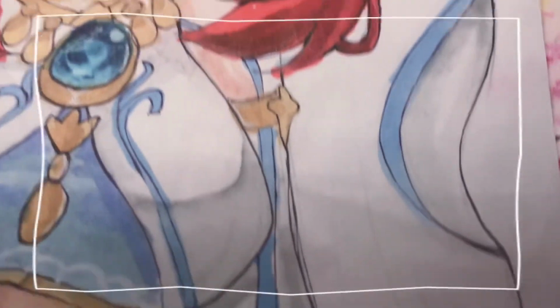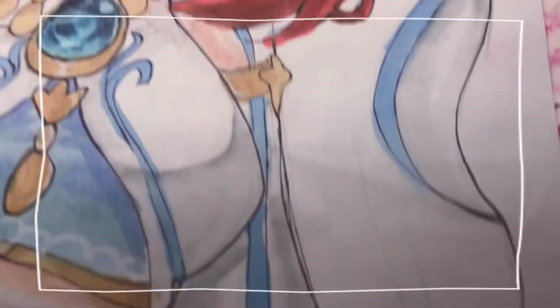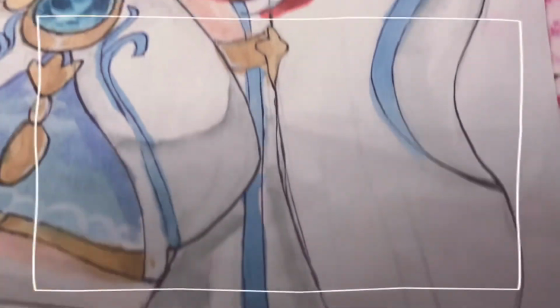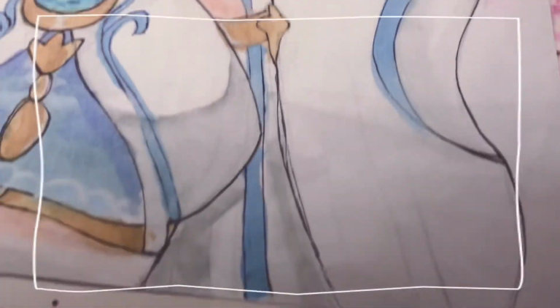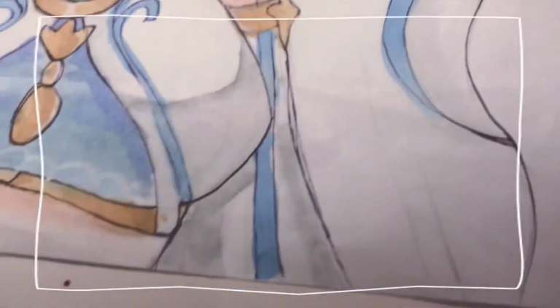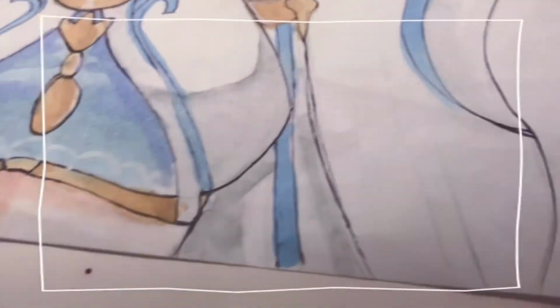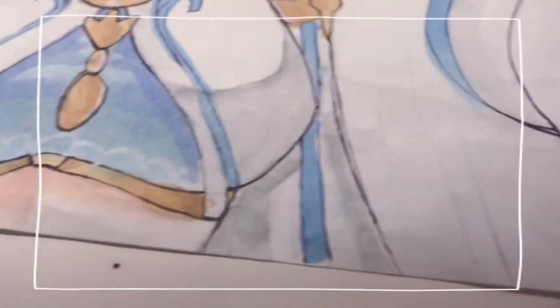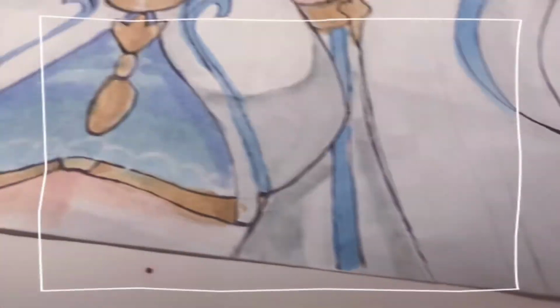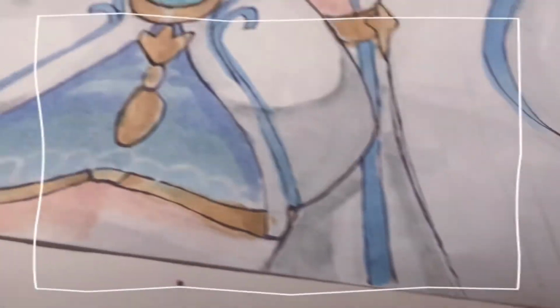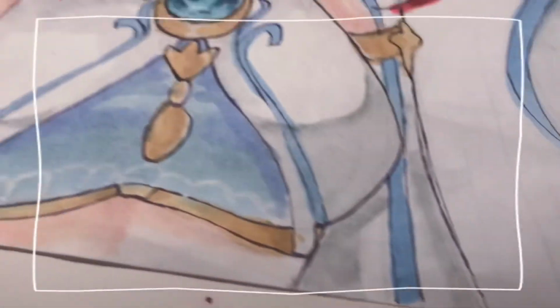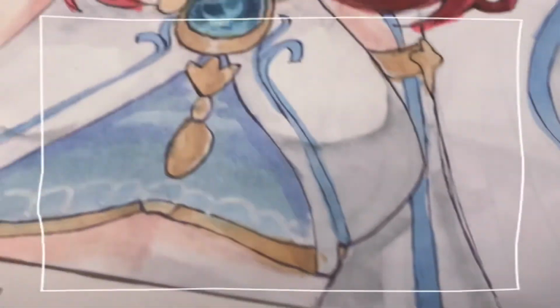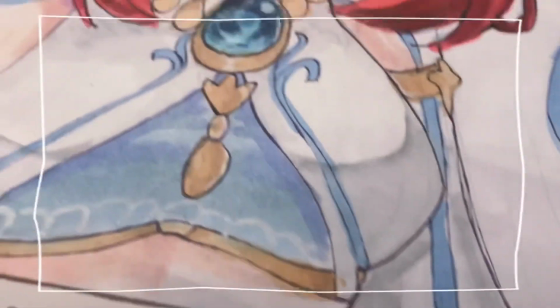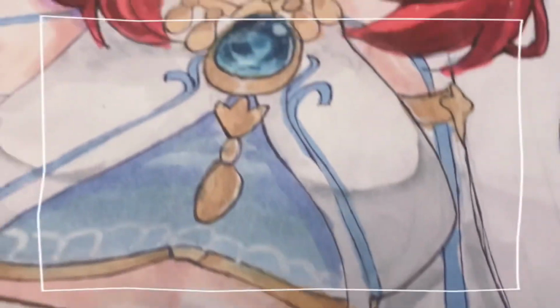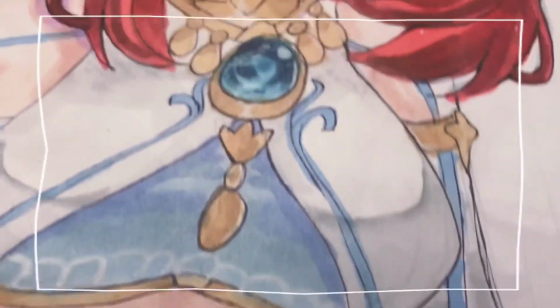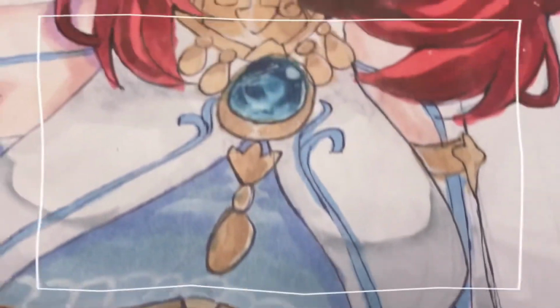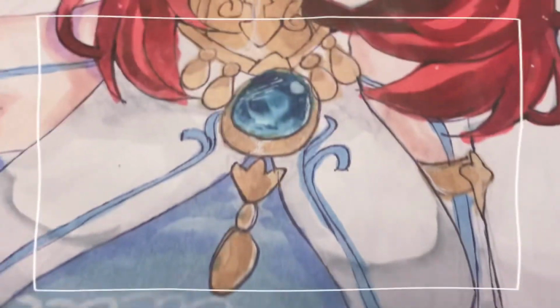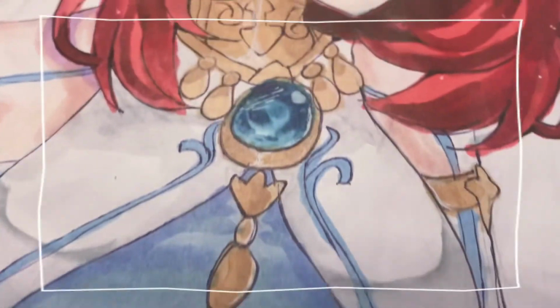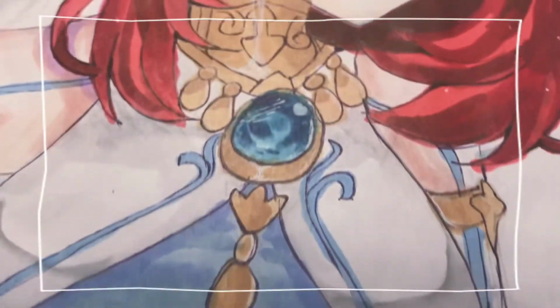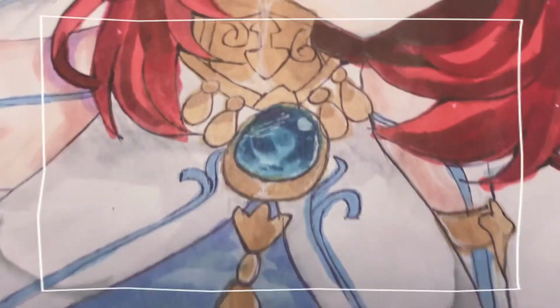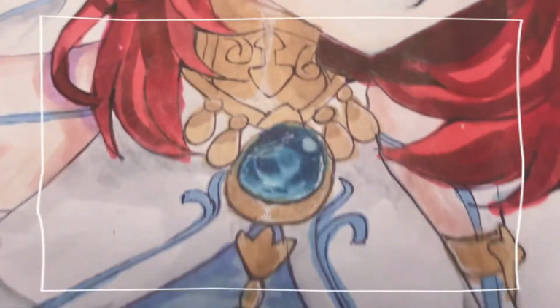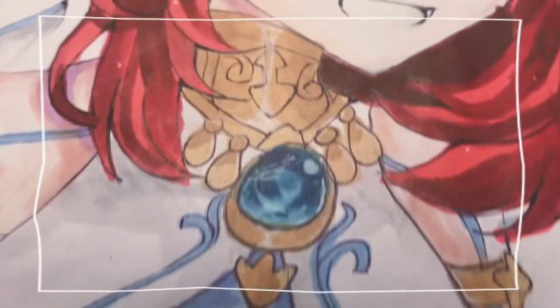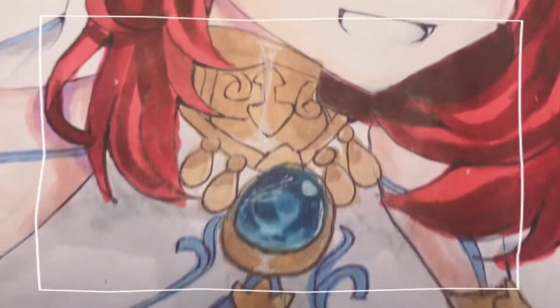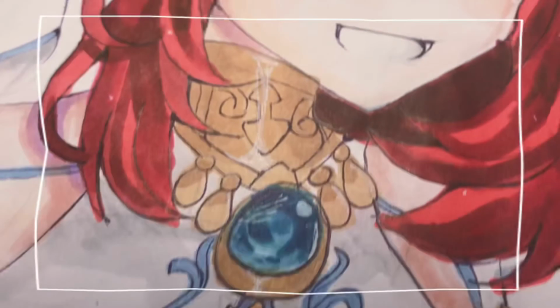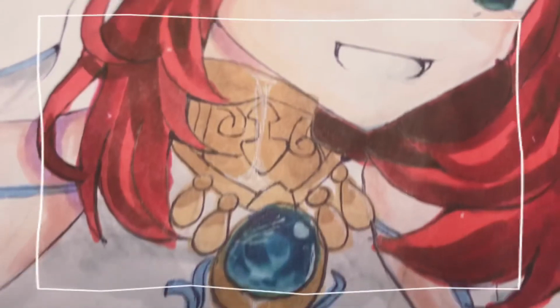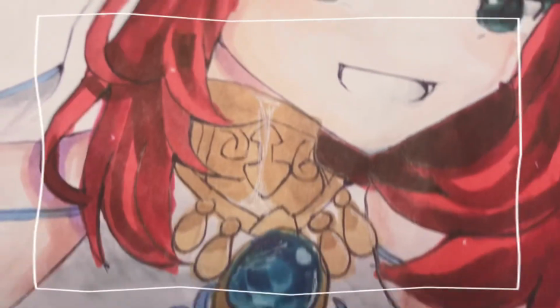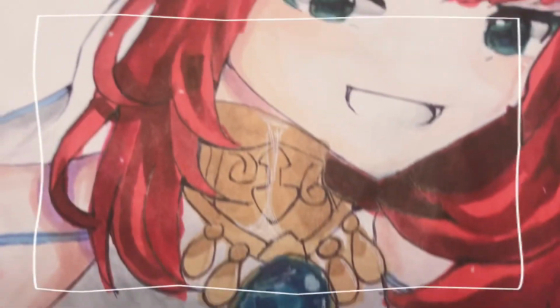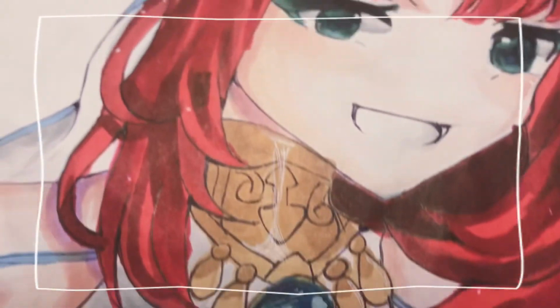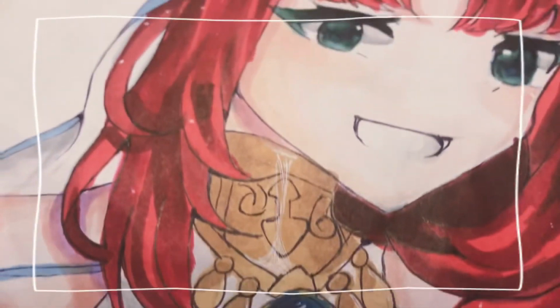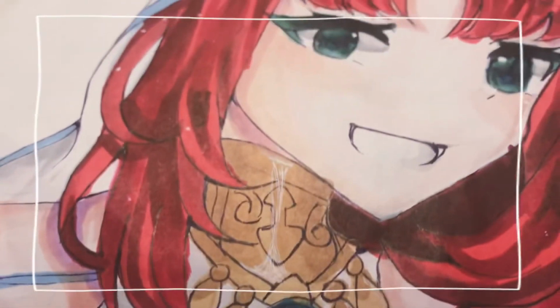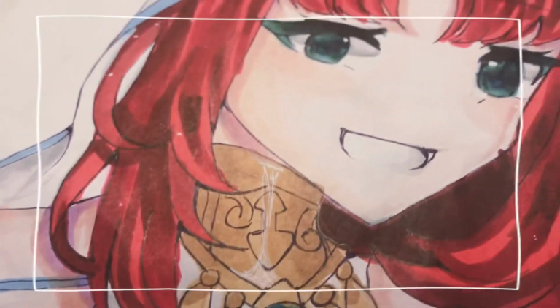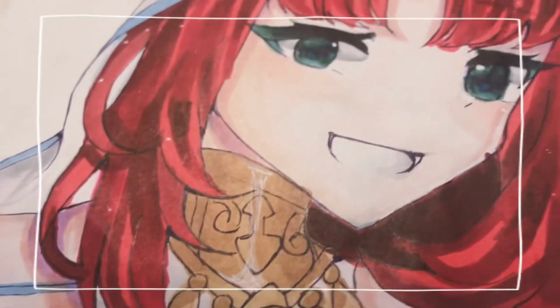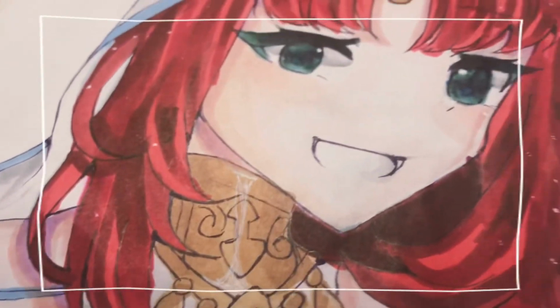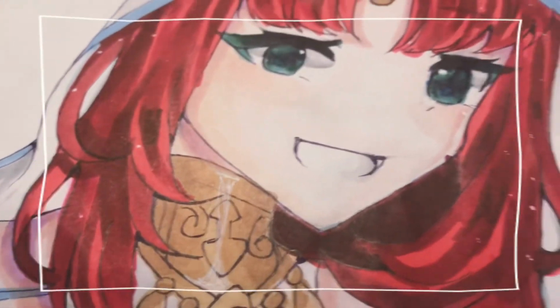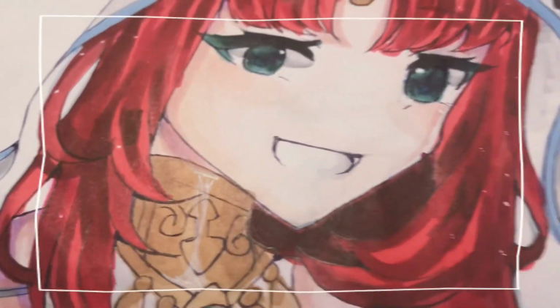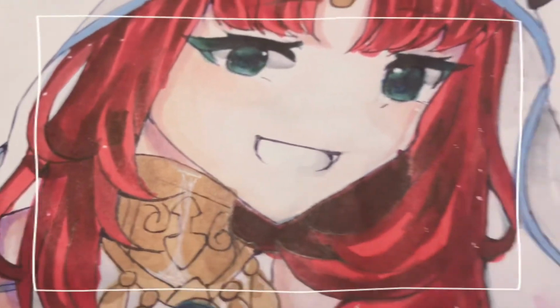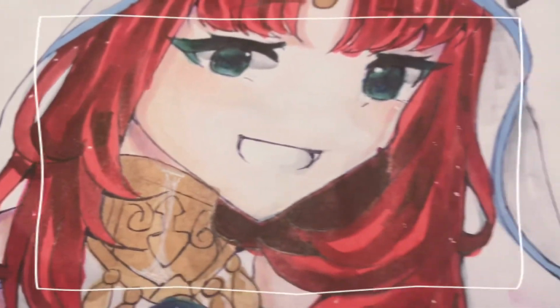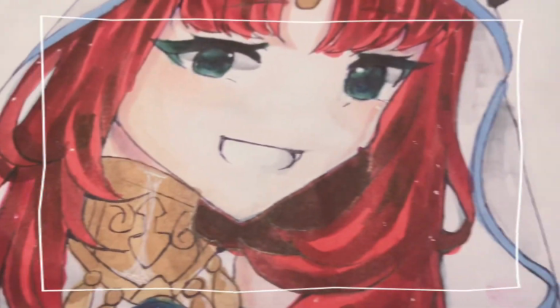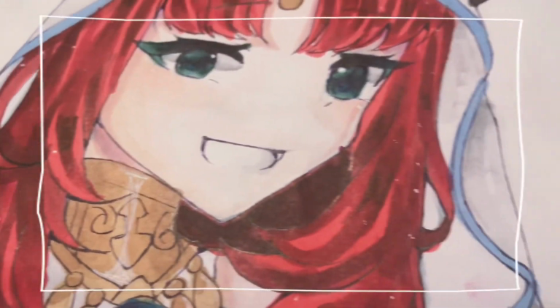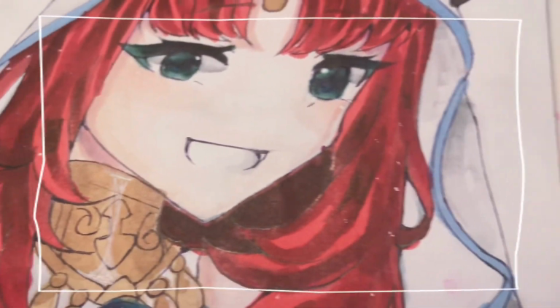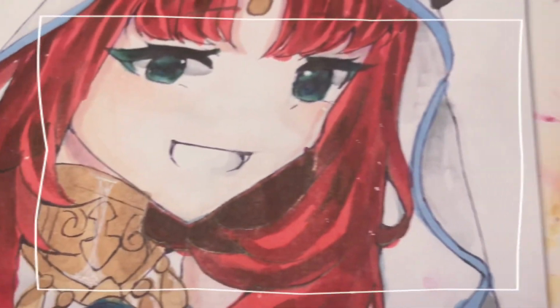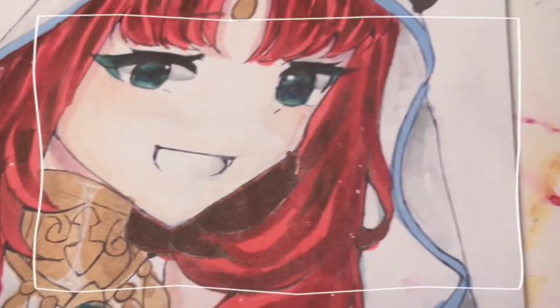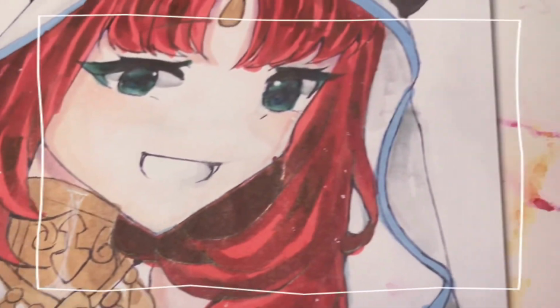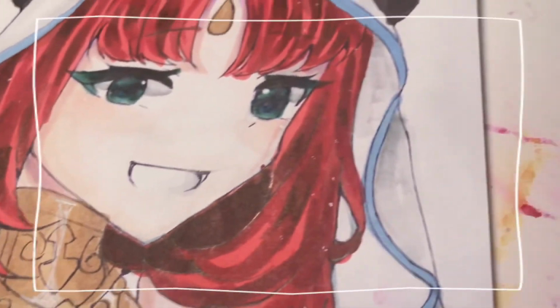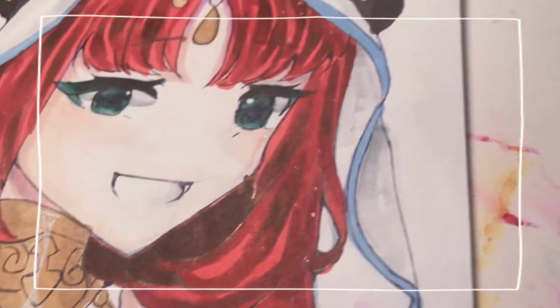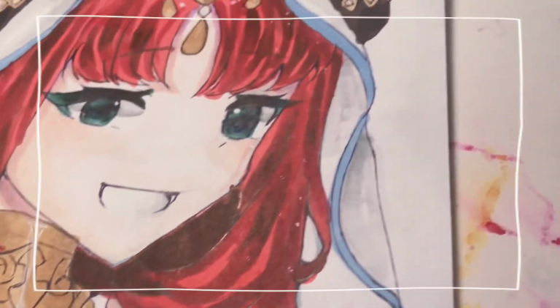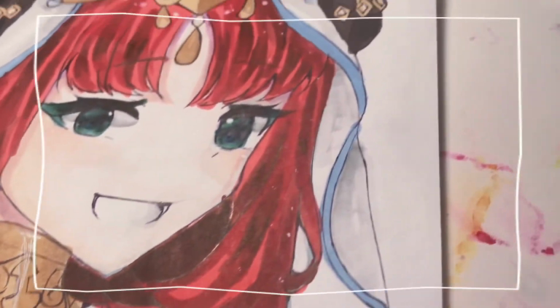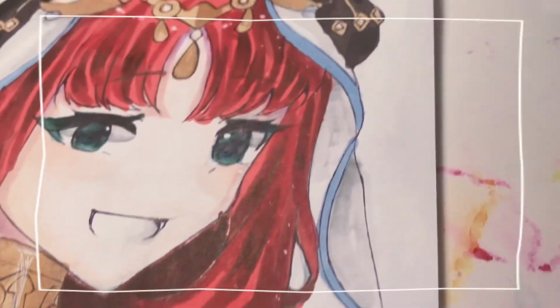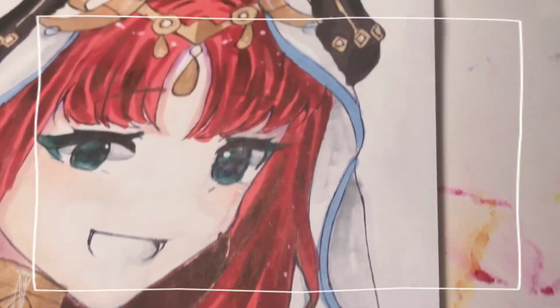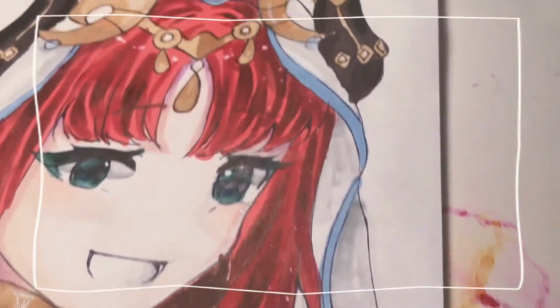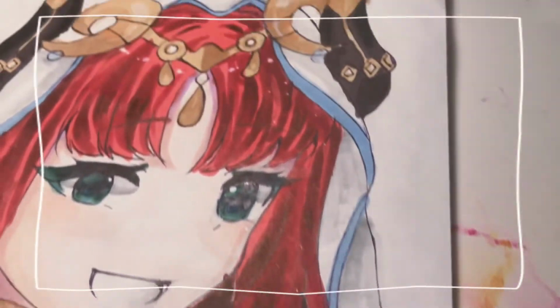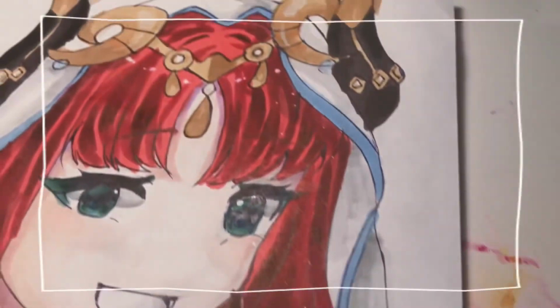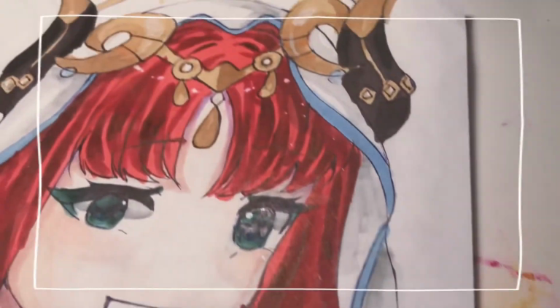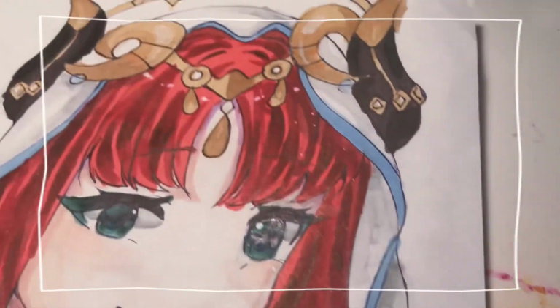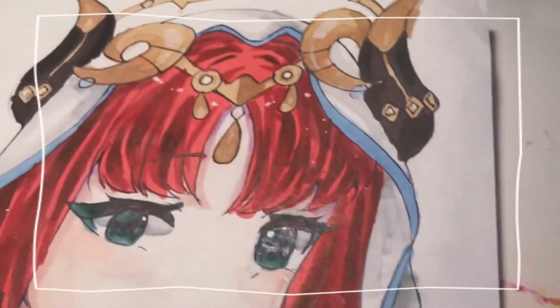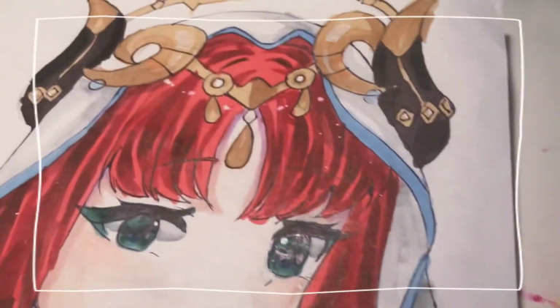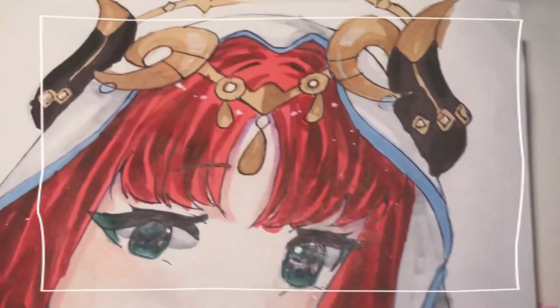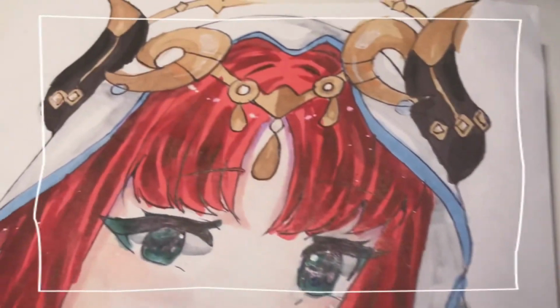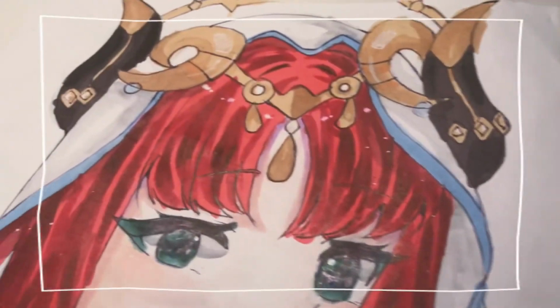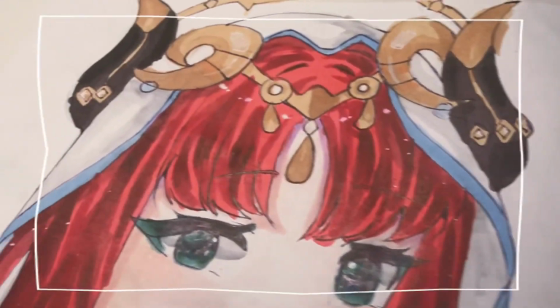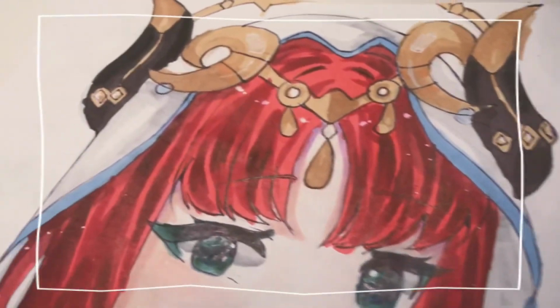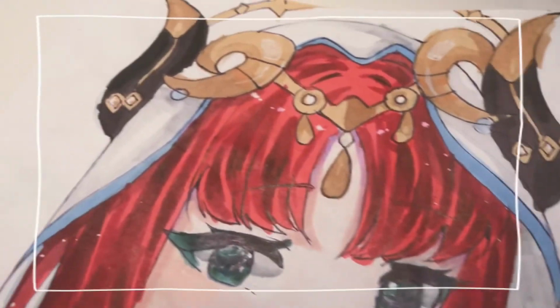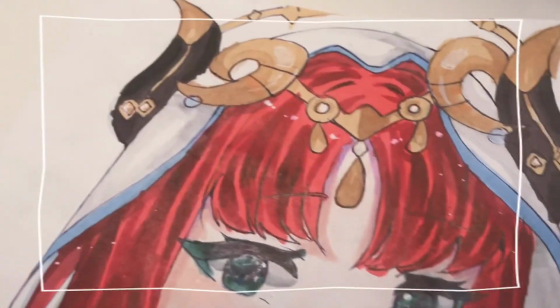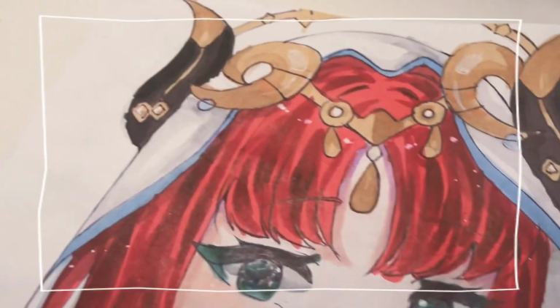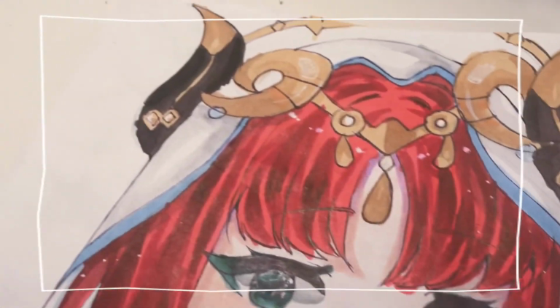Anyway, that is pretty much all. I hope this helped. I hope you guys enjoyed the video and I hope you like my drawing. Bye!